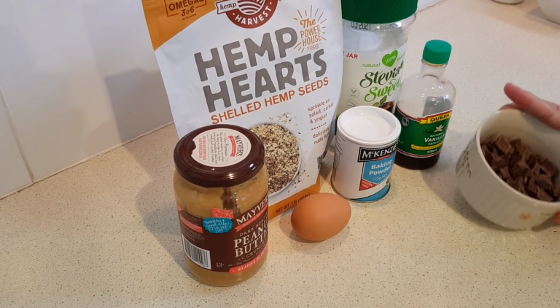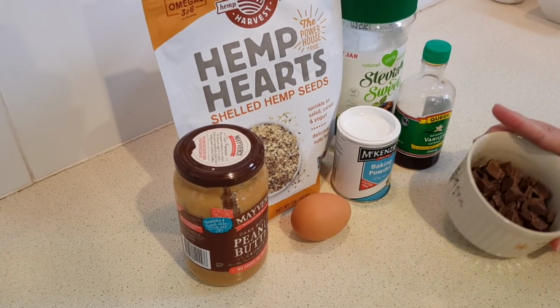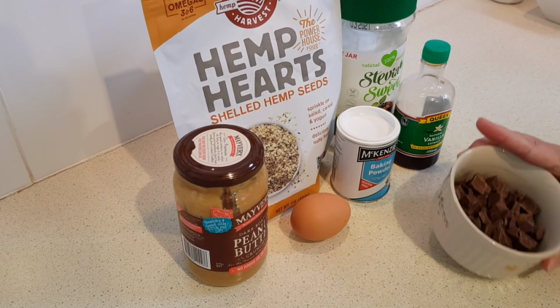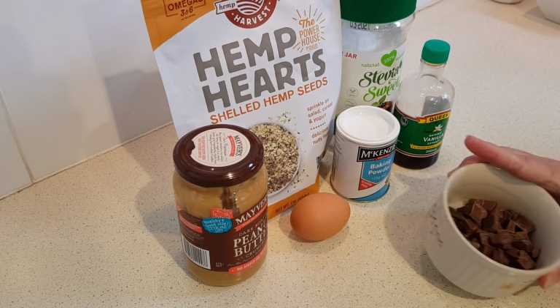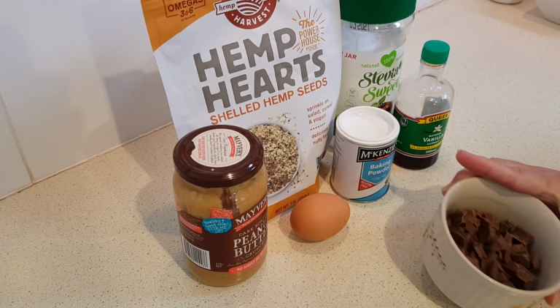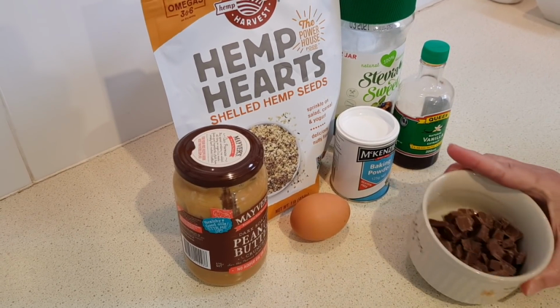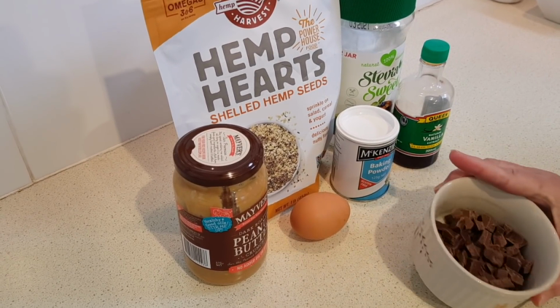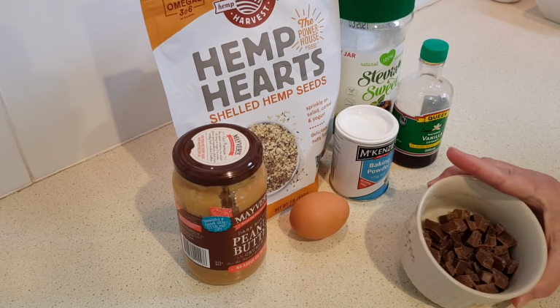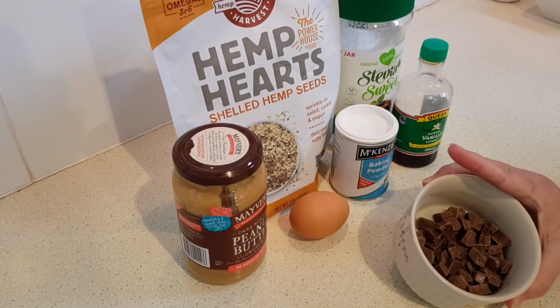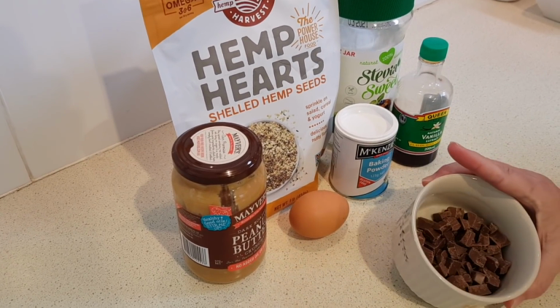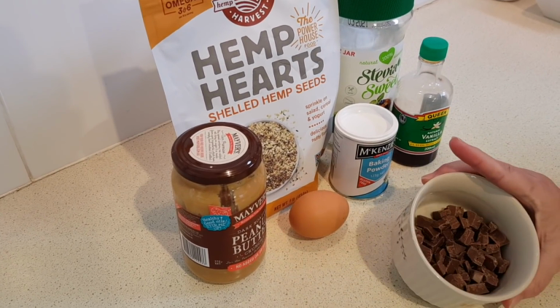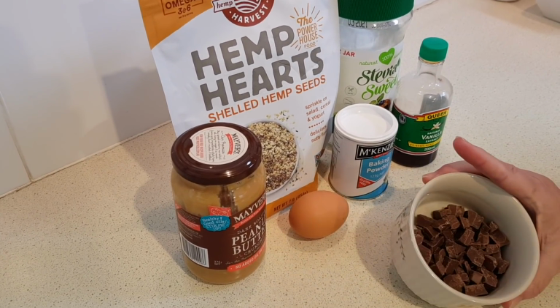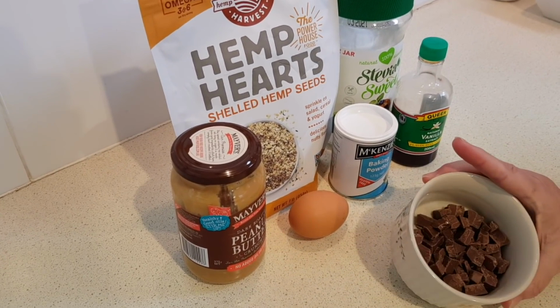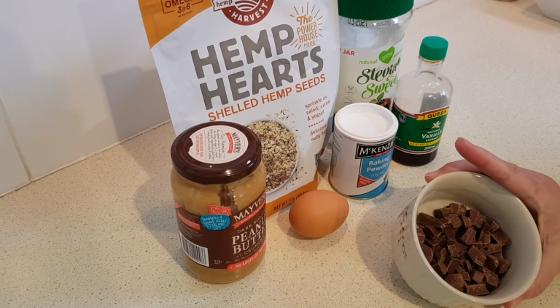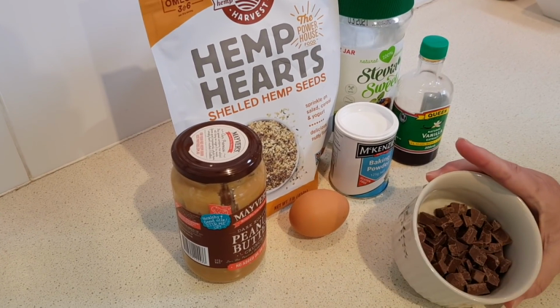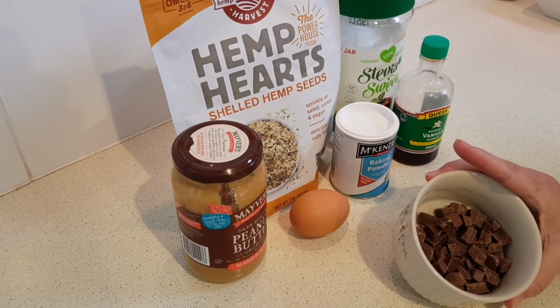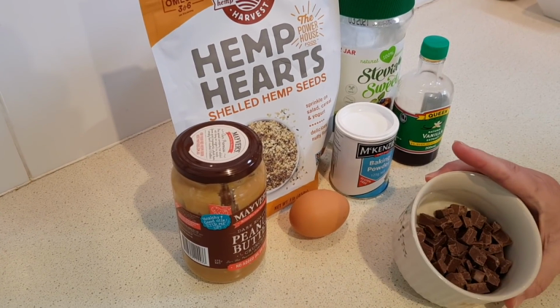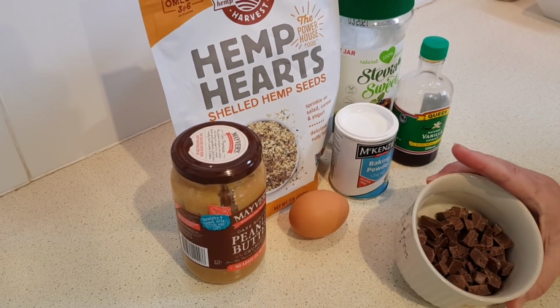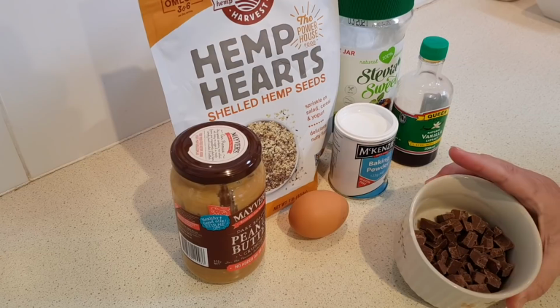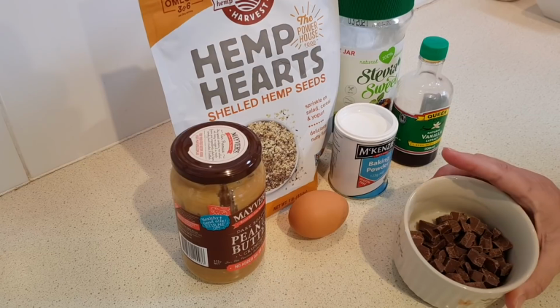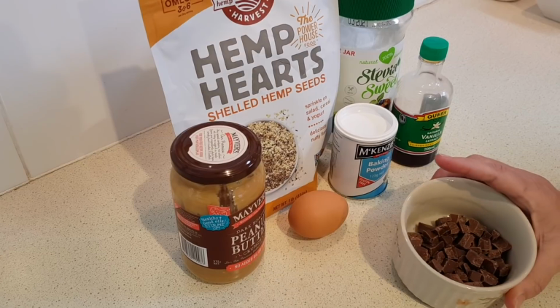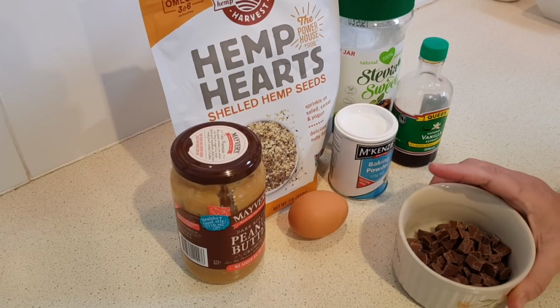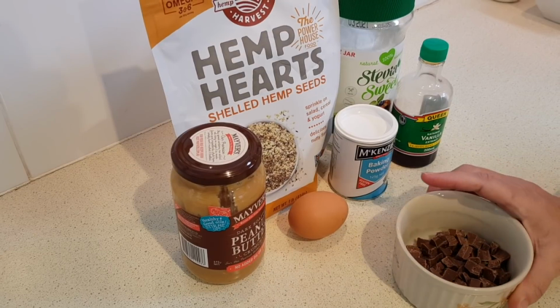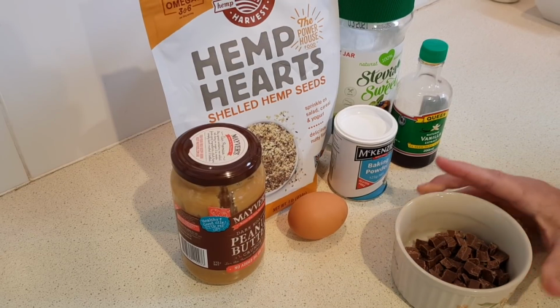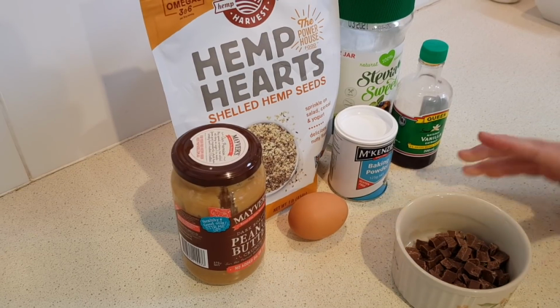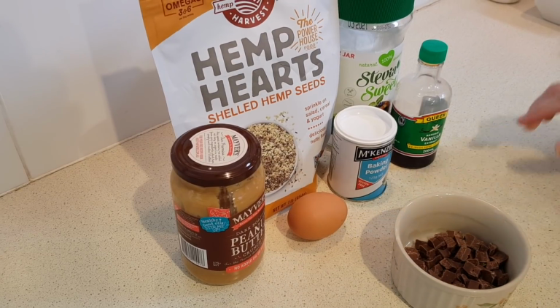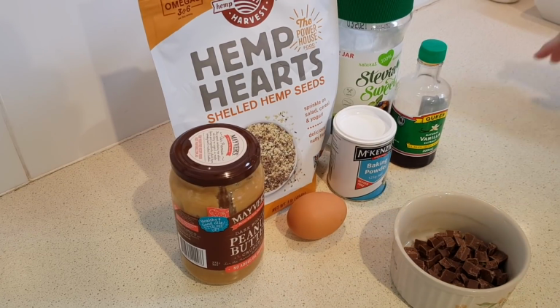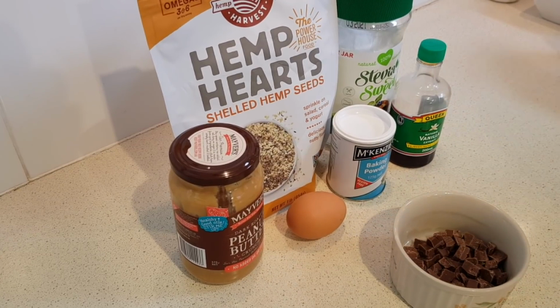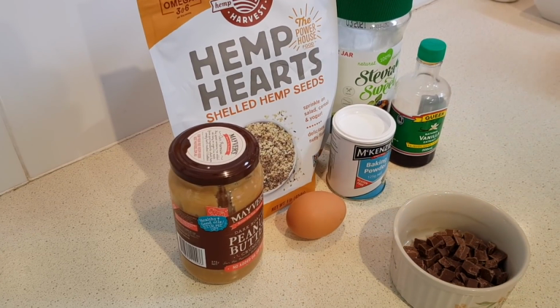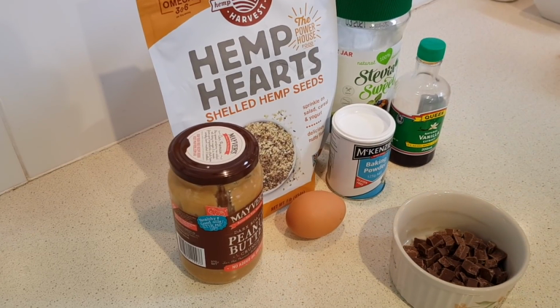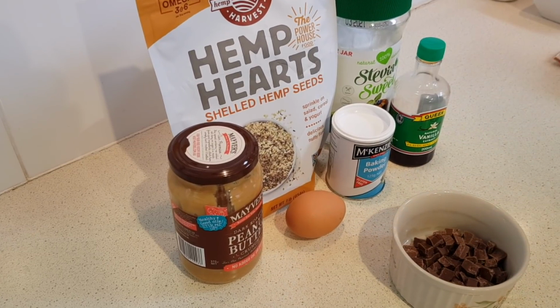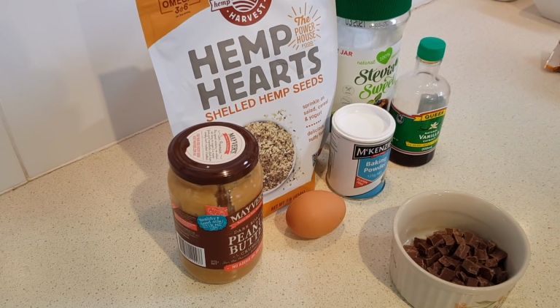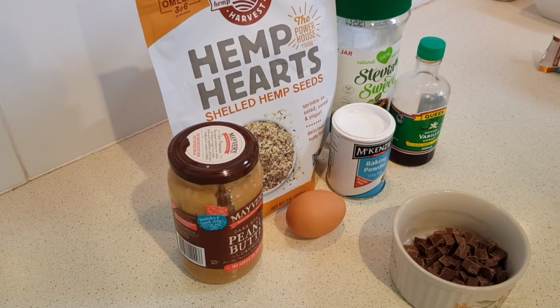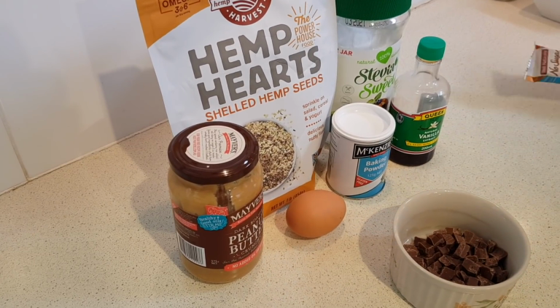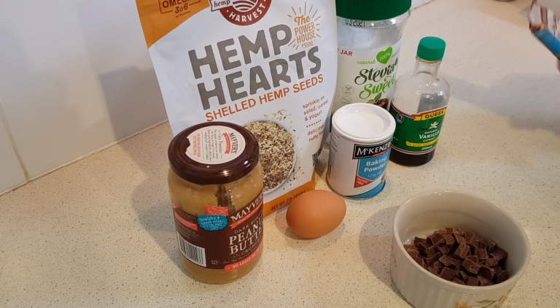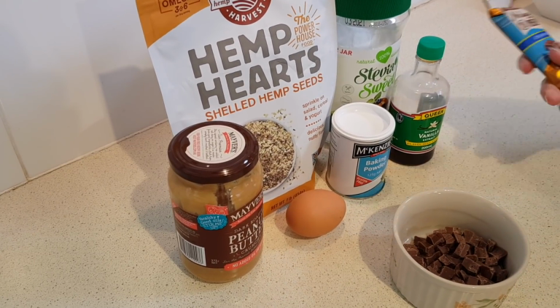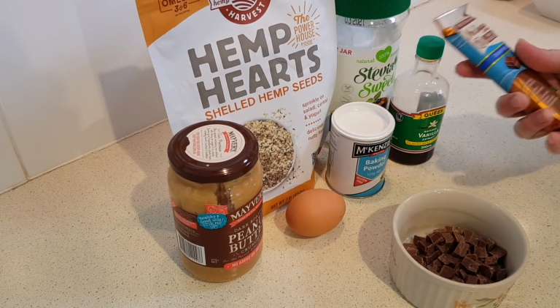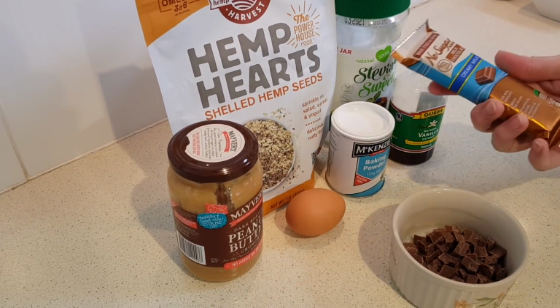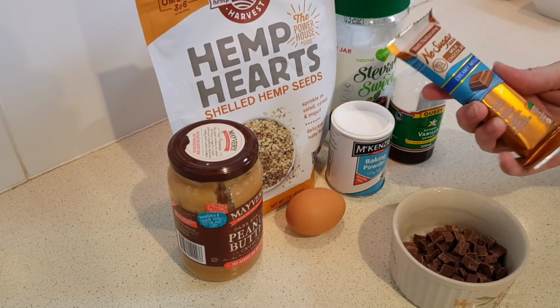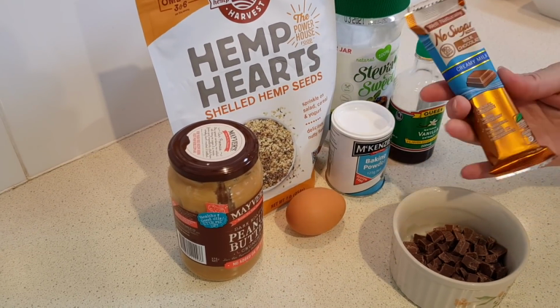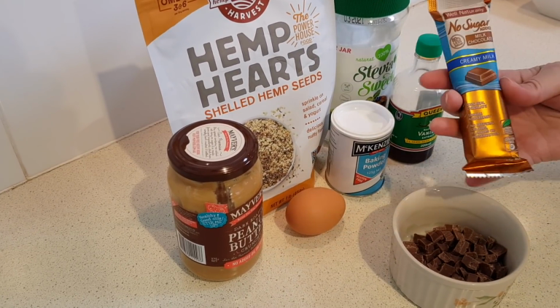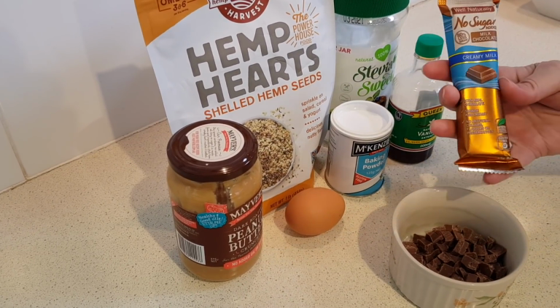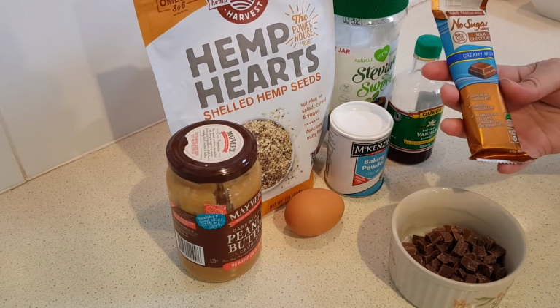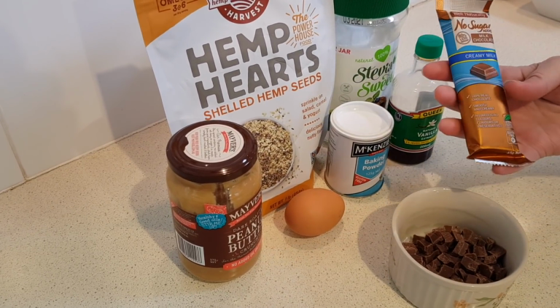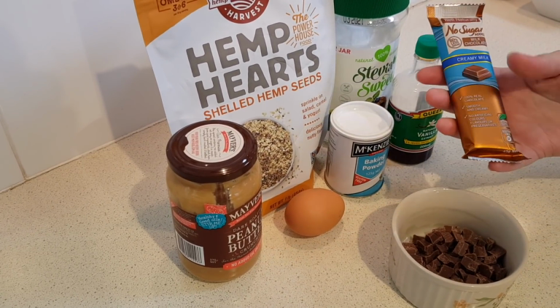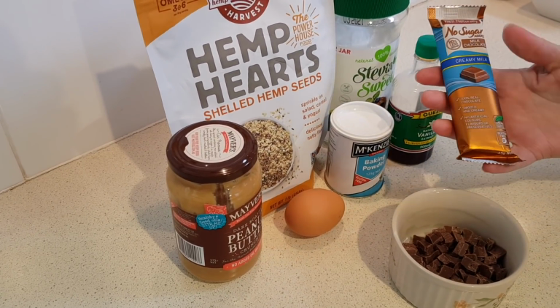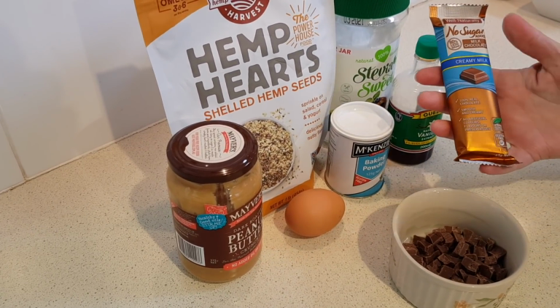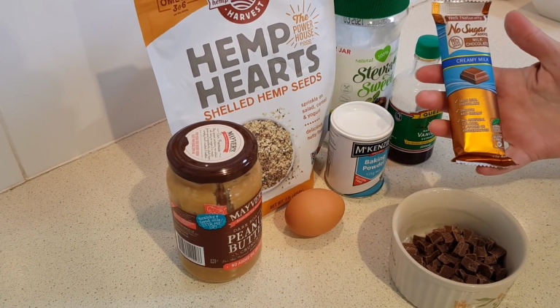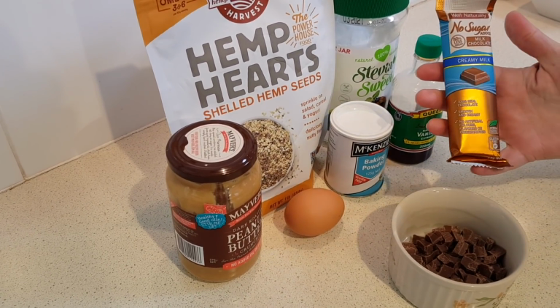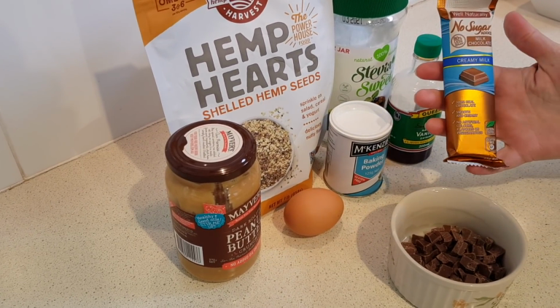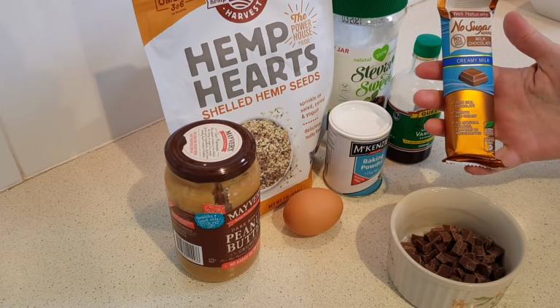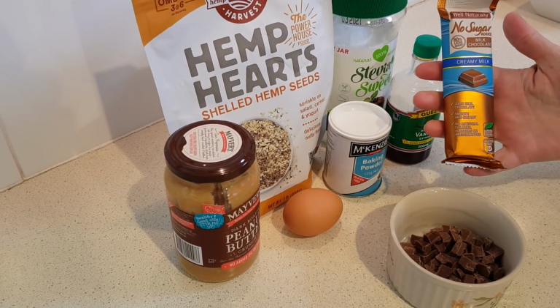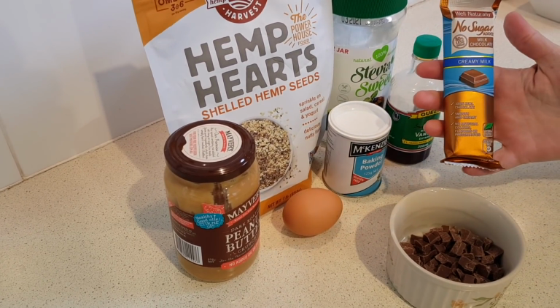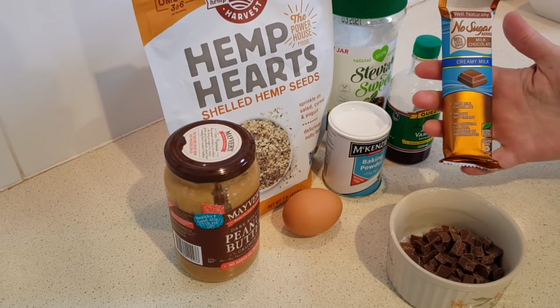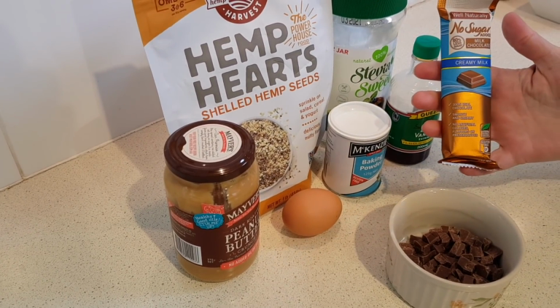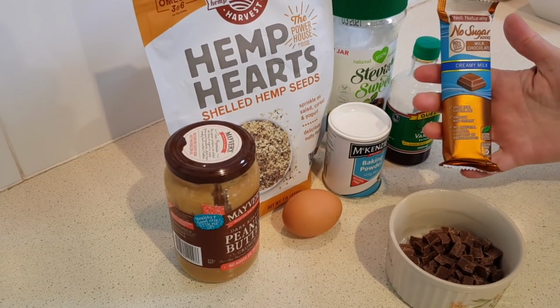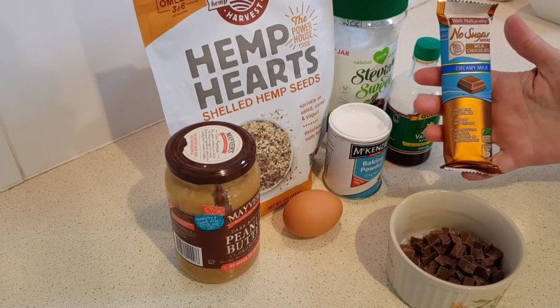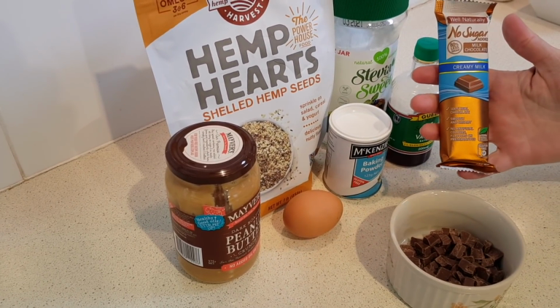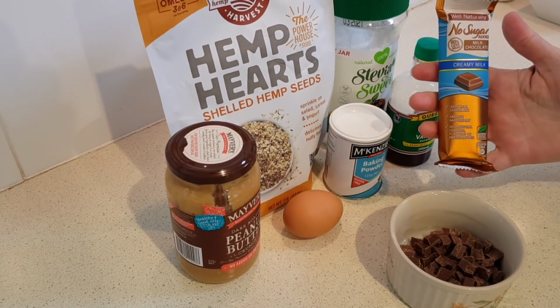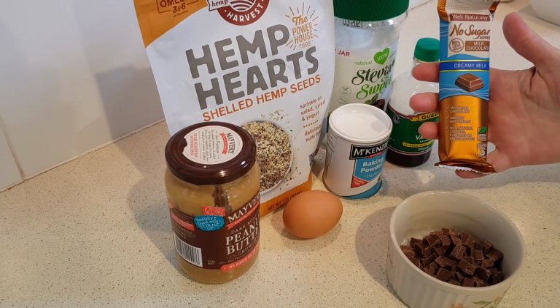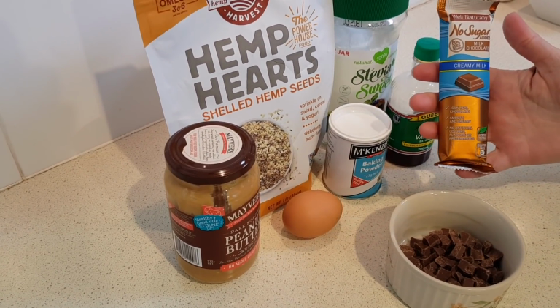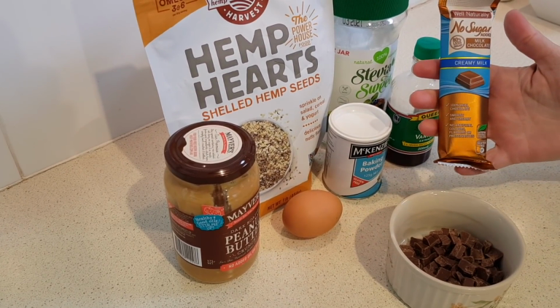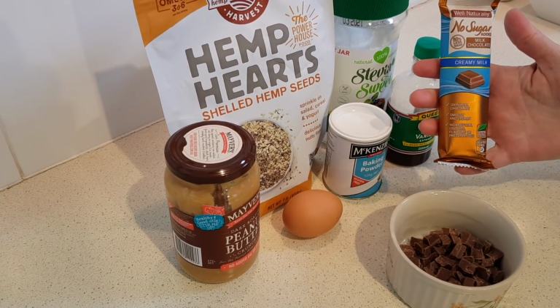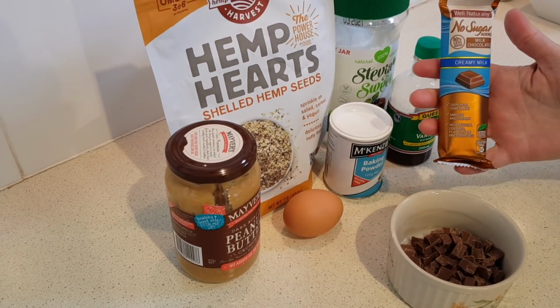Now I have a hard time finding those where I live, so I just buy a sugar free chocolate bar and chop it up myself.